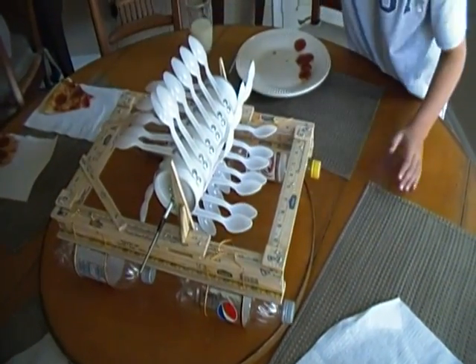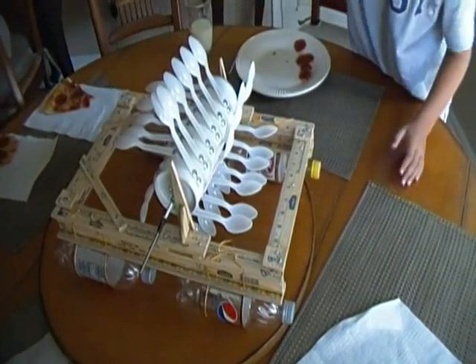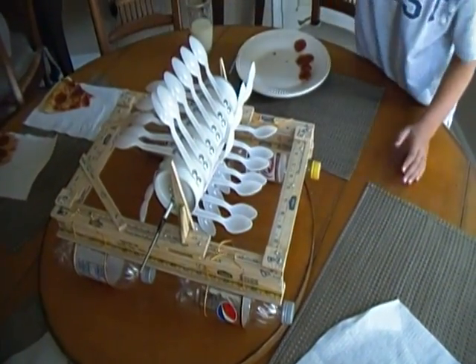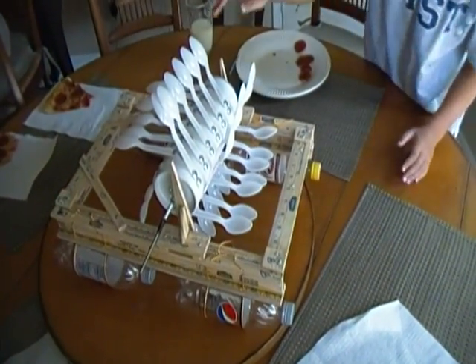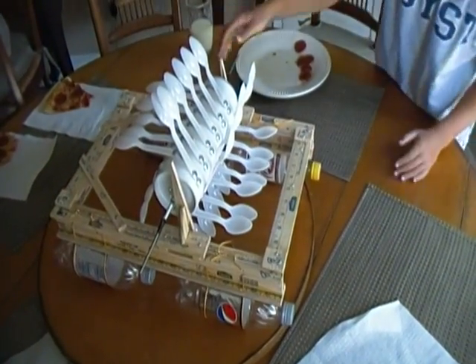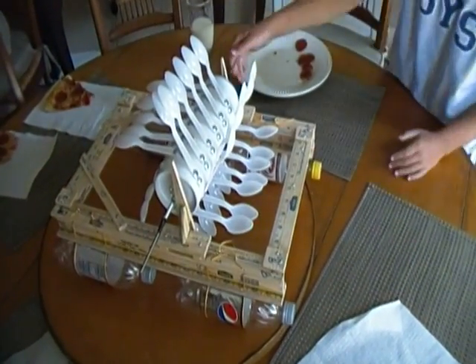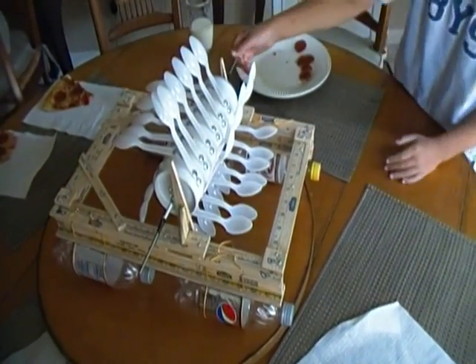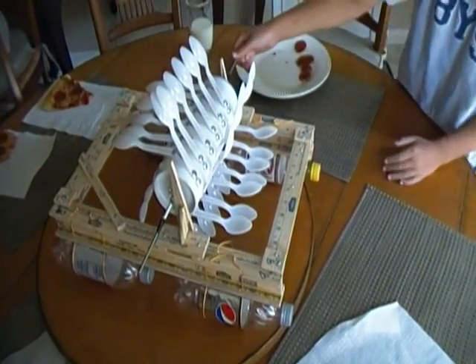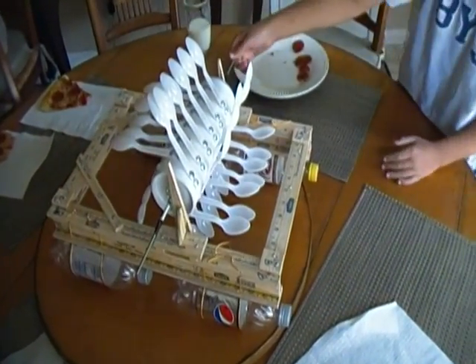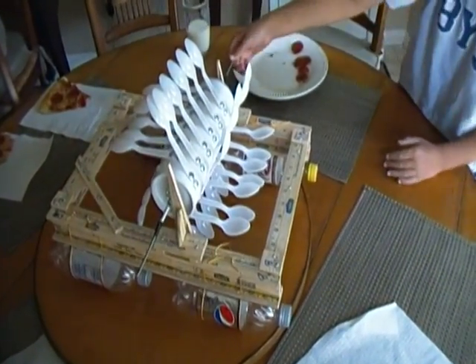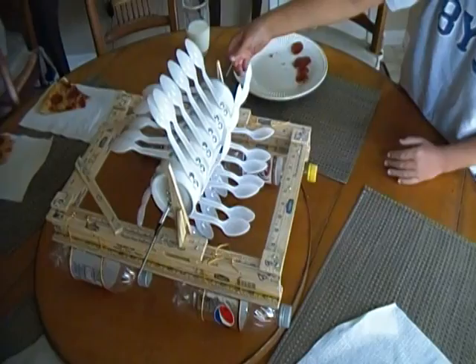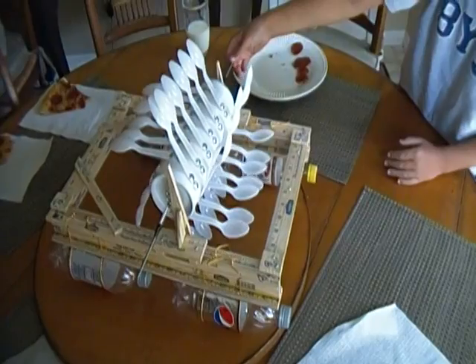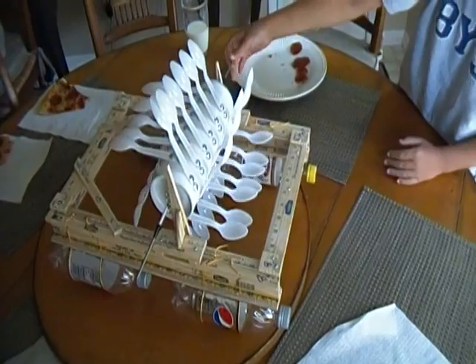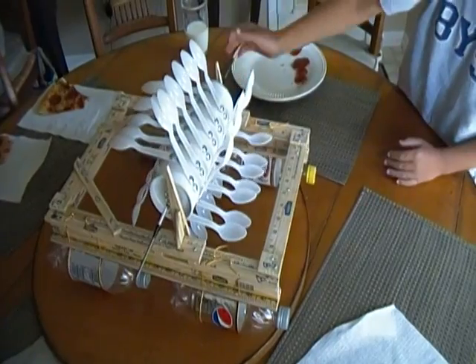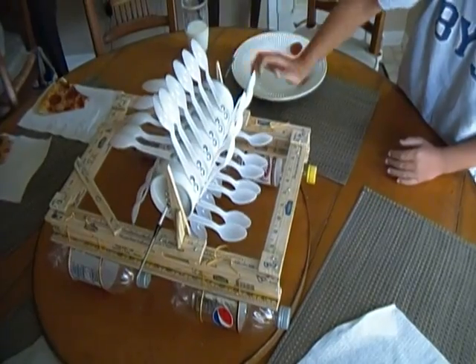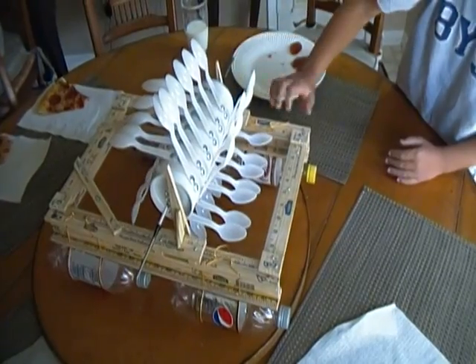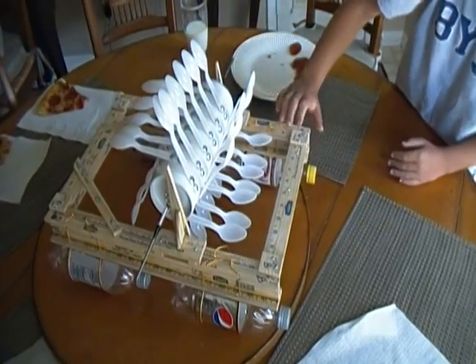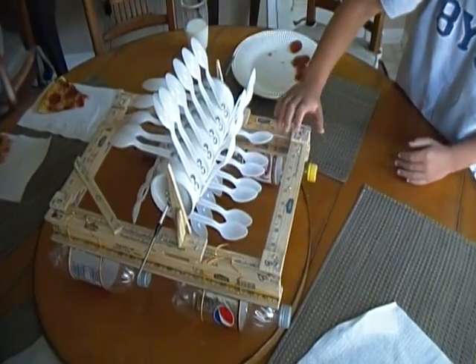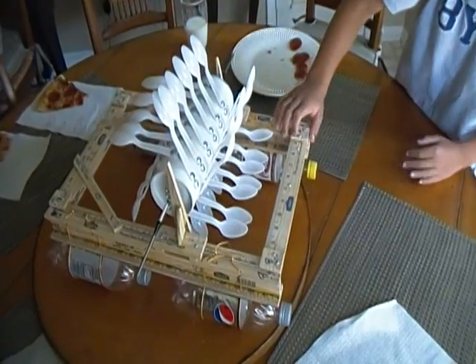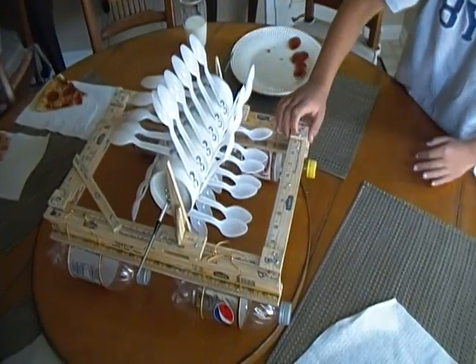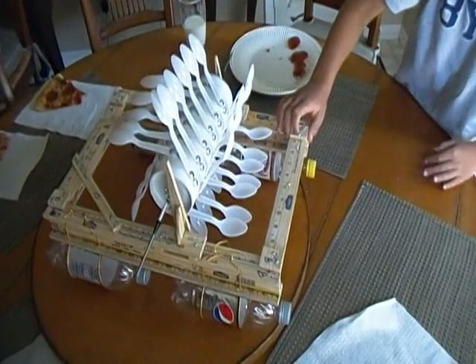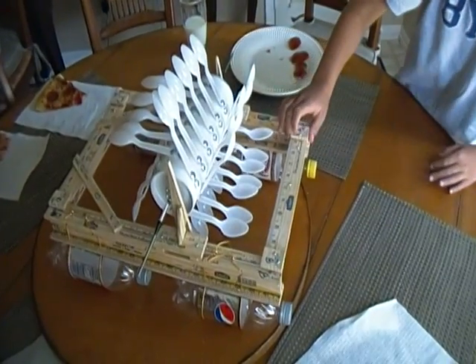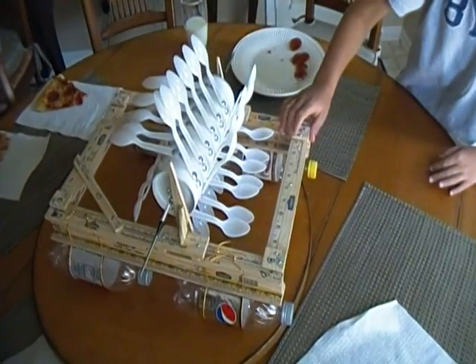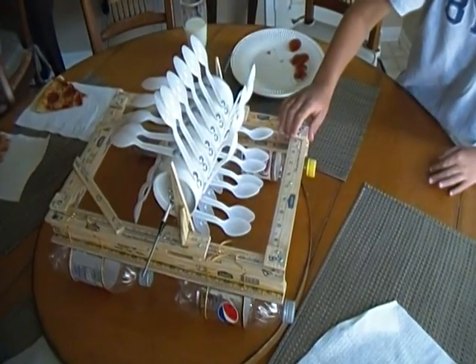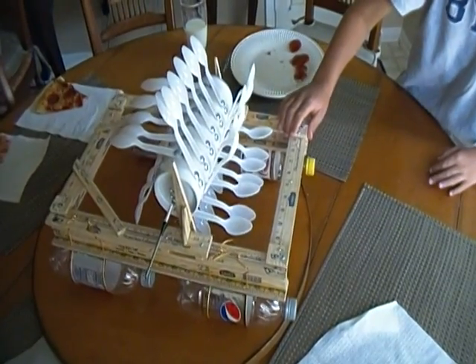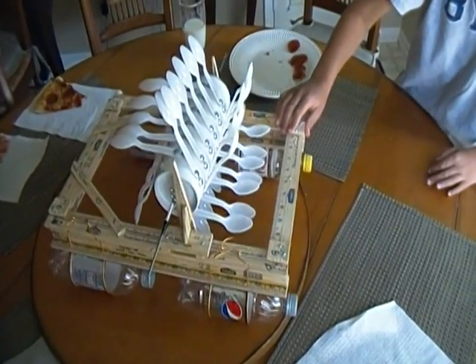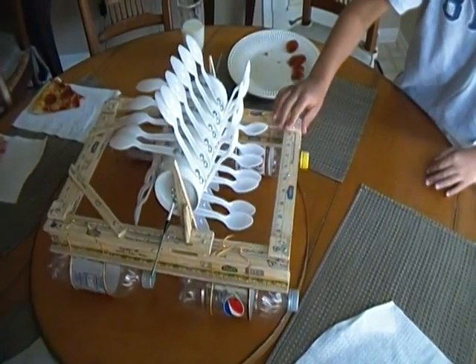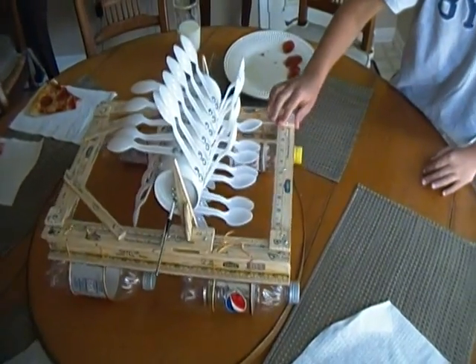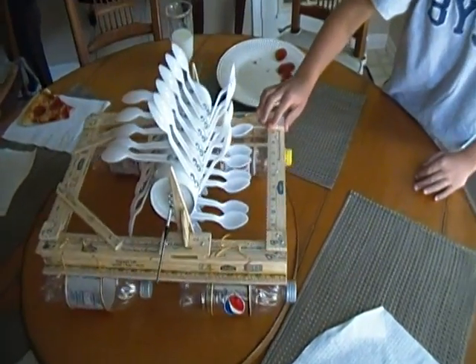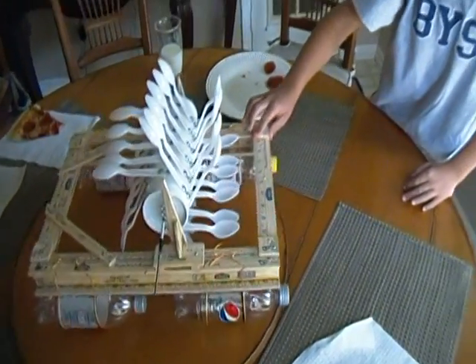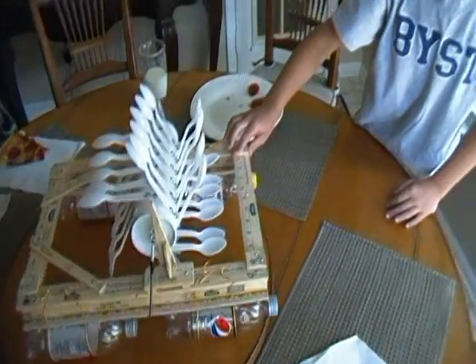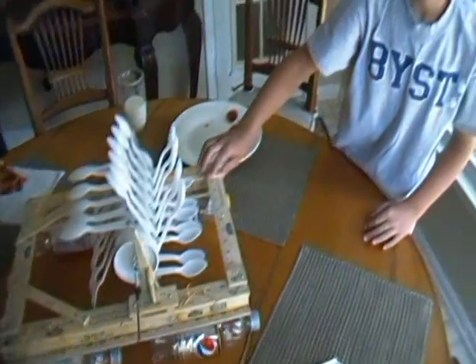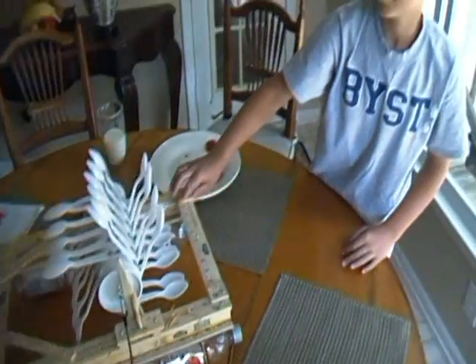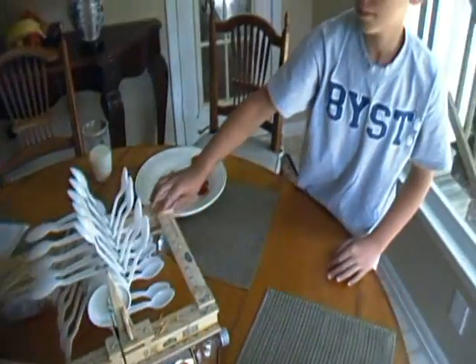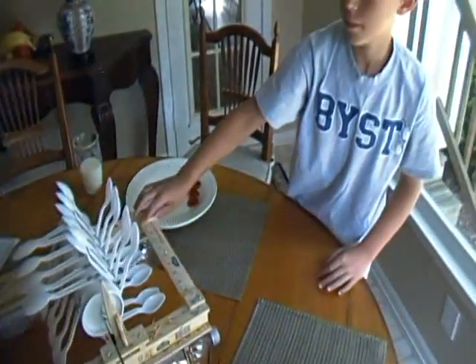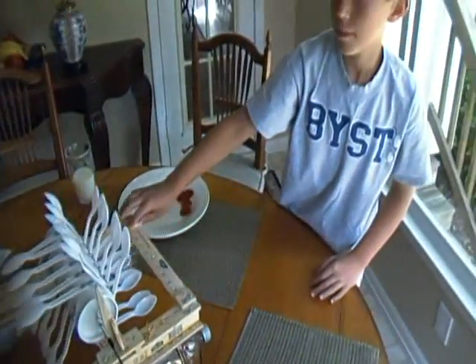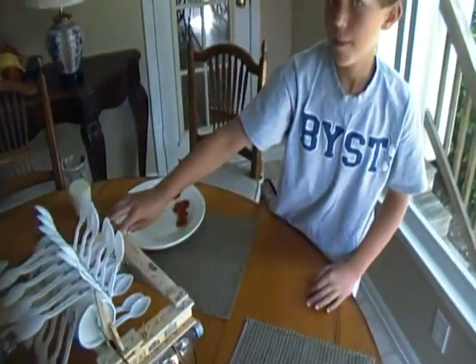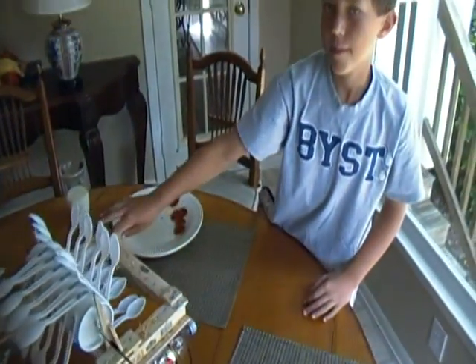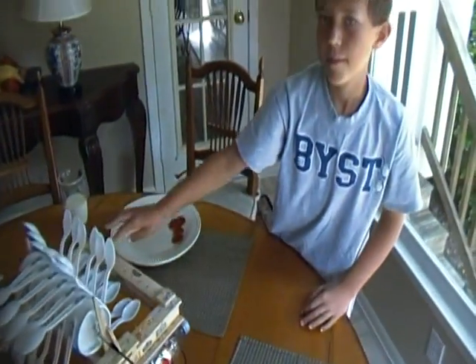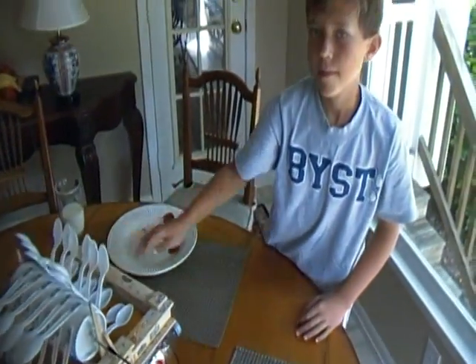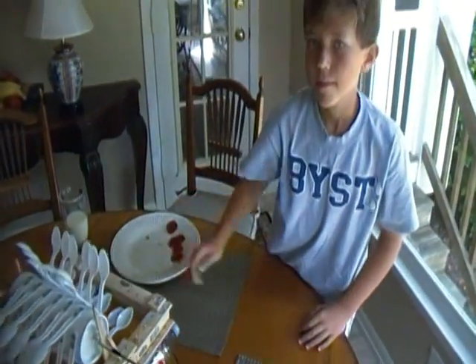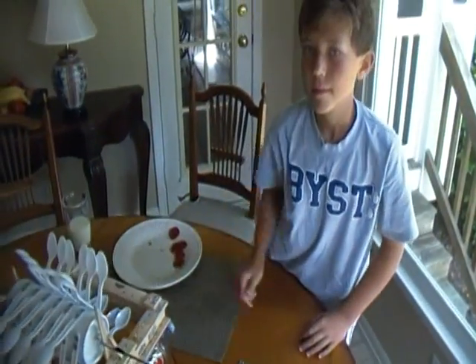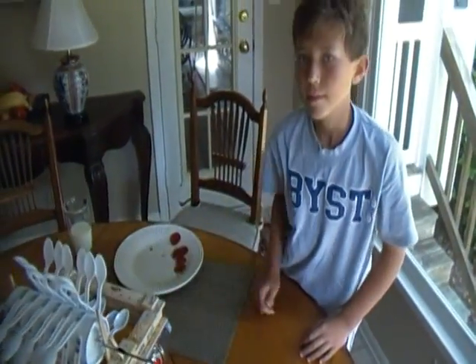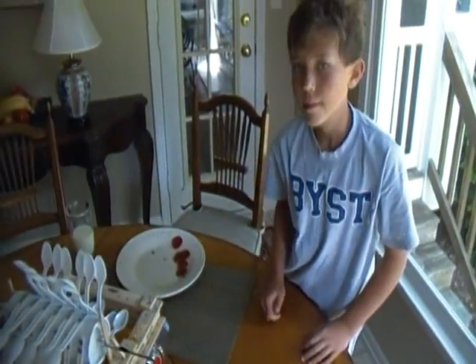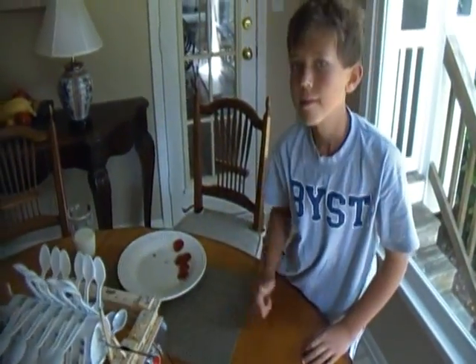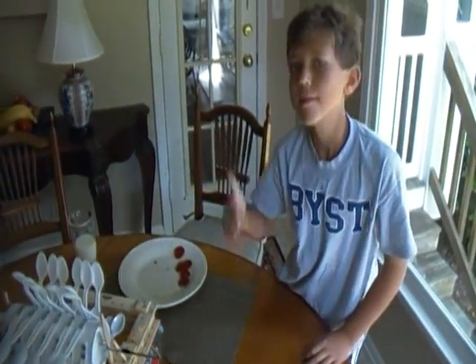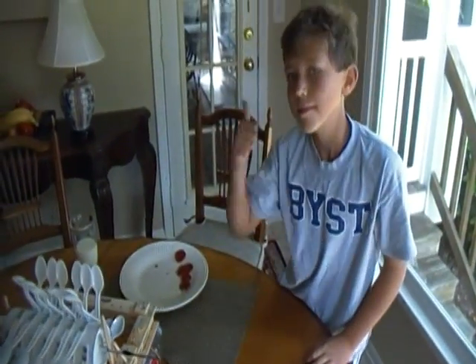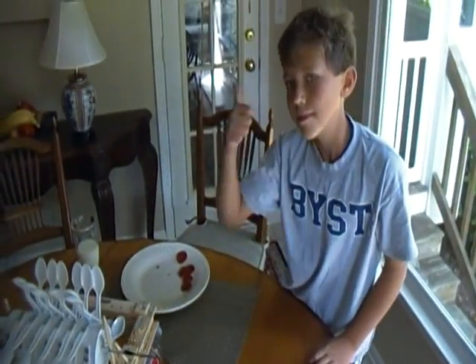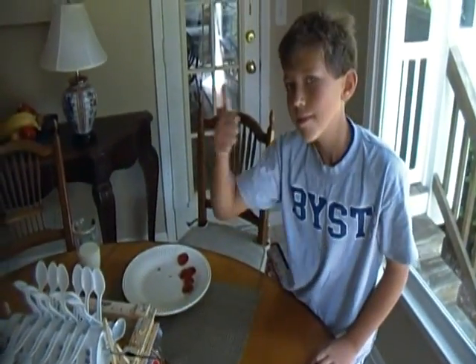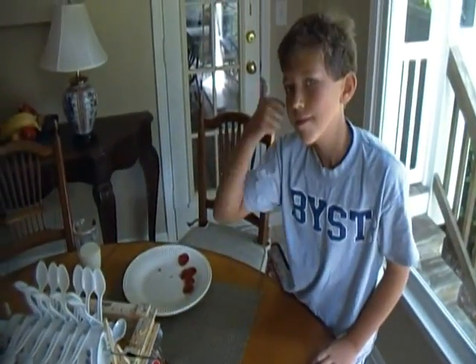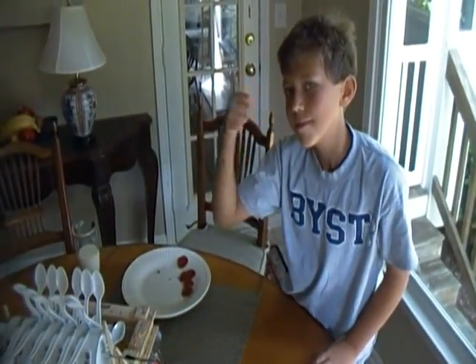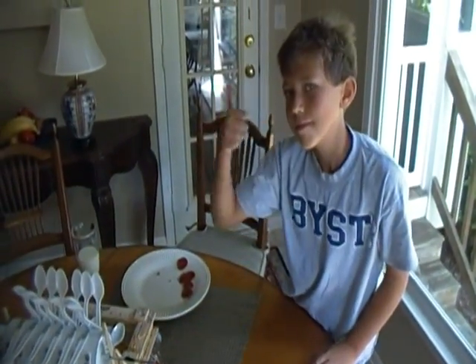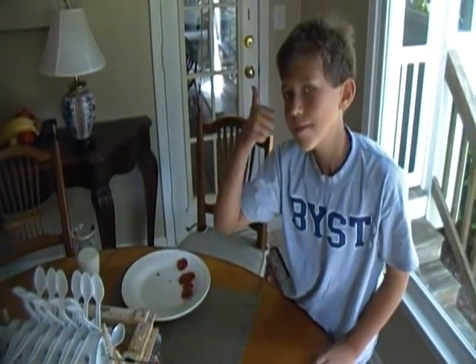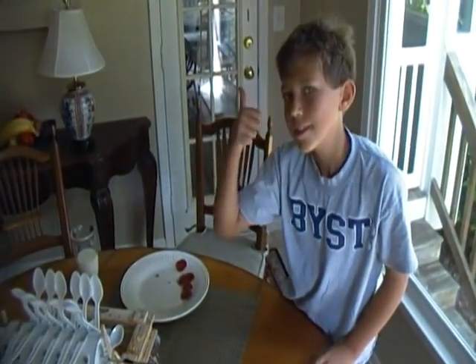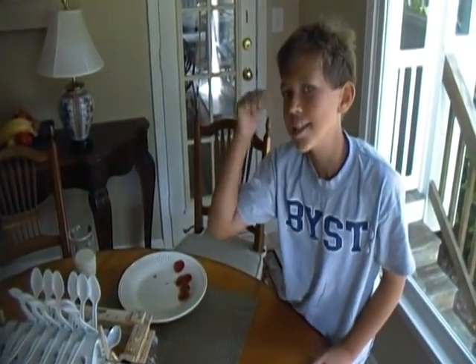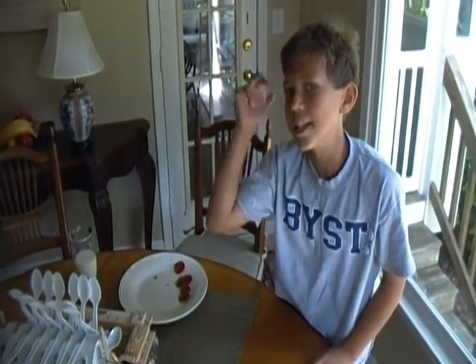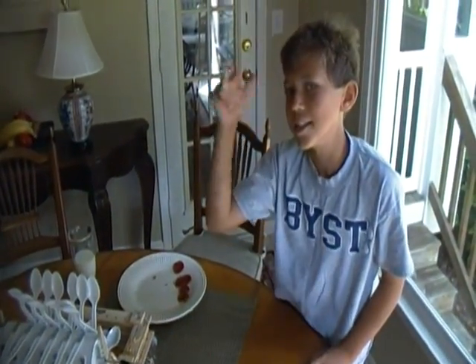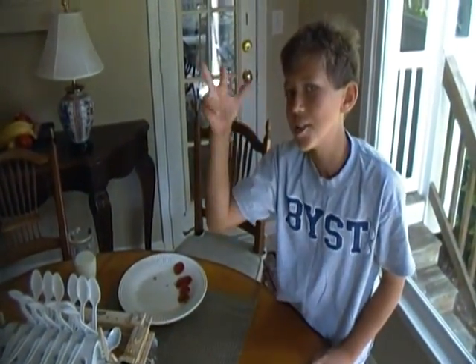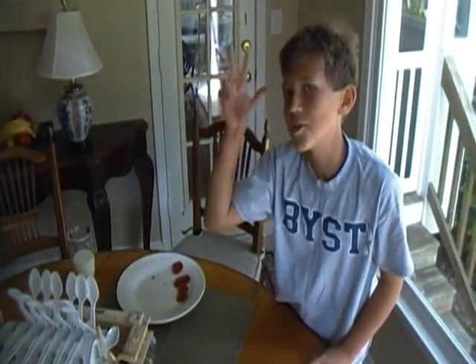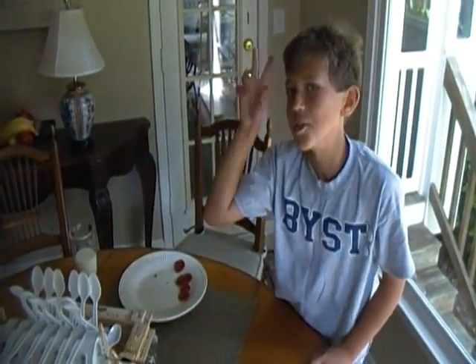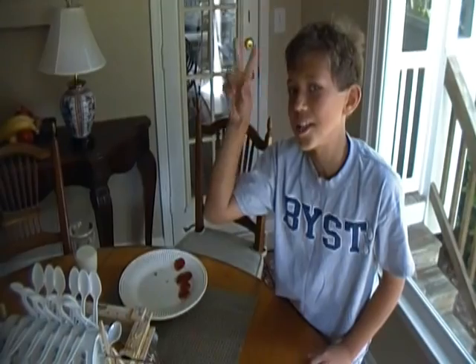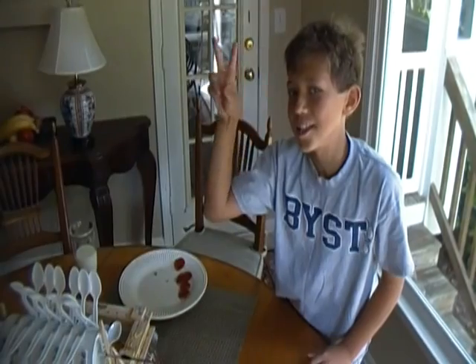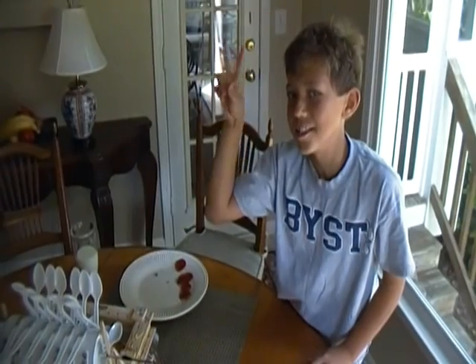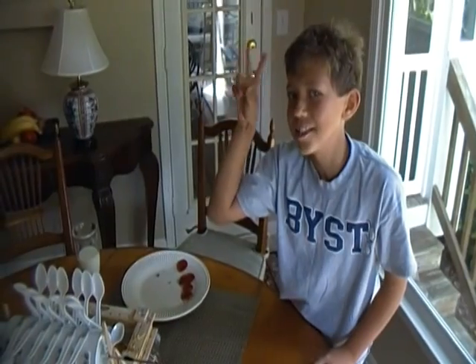So that is our turbine-powered boat. Stay in school, kids.